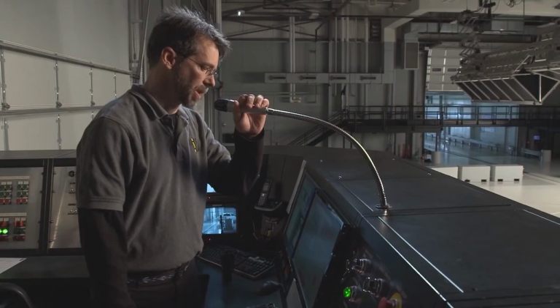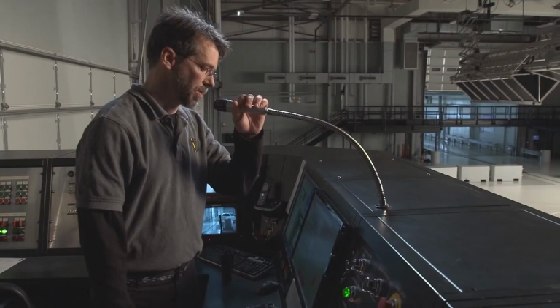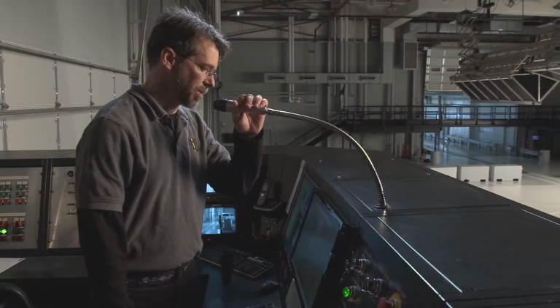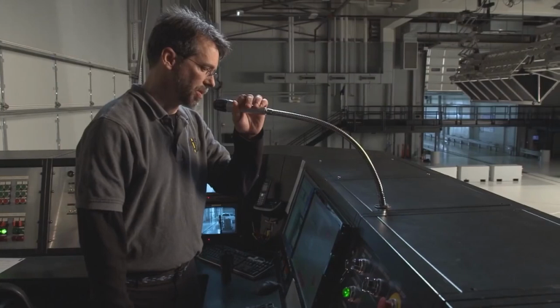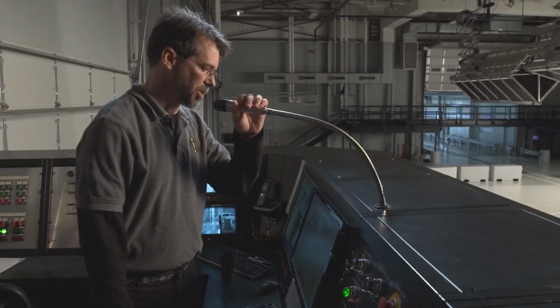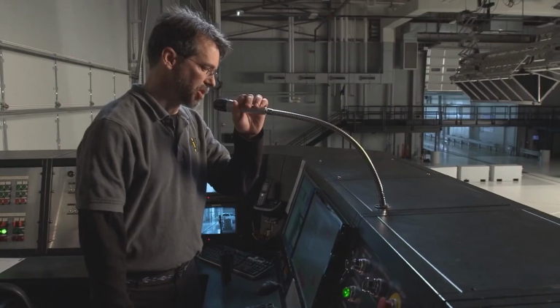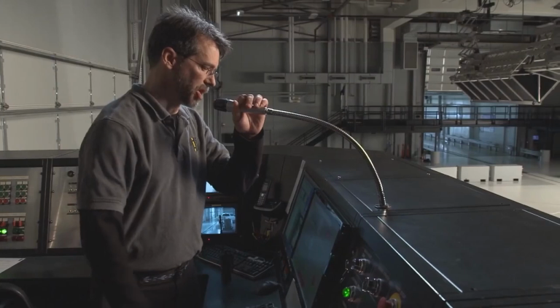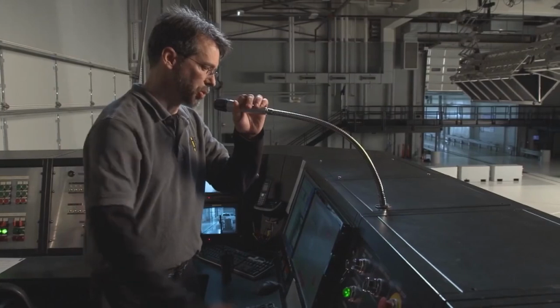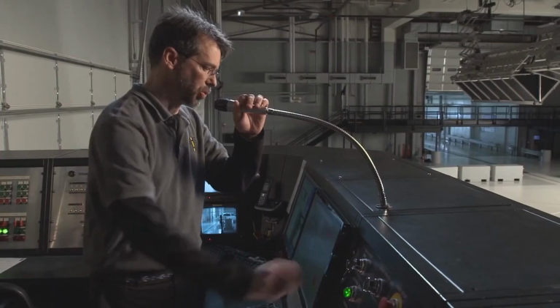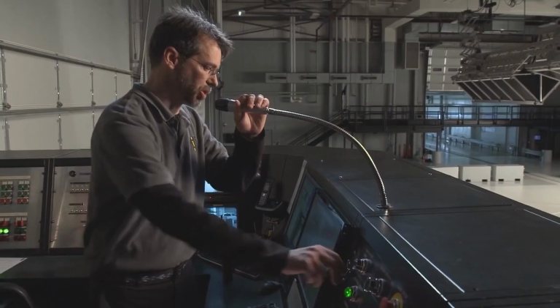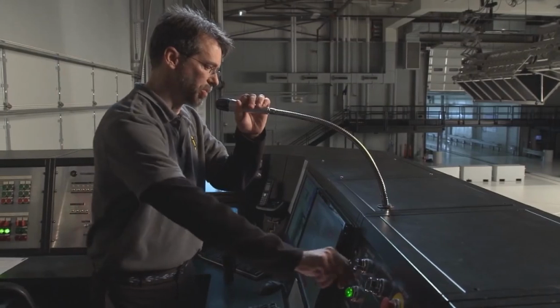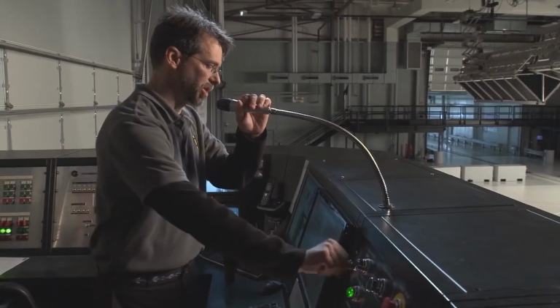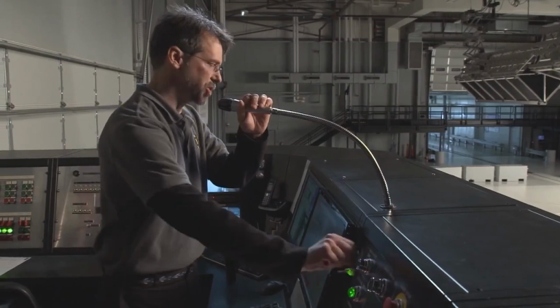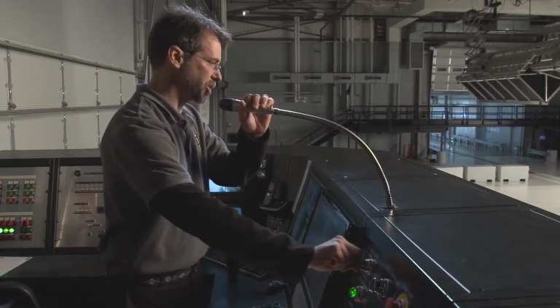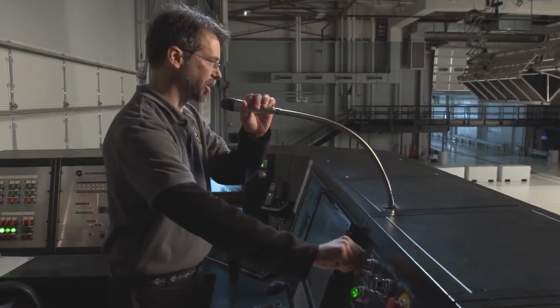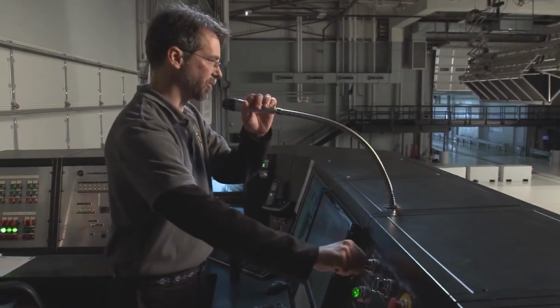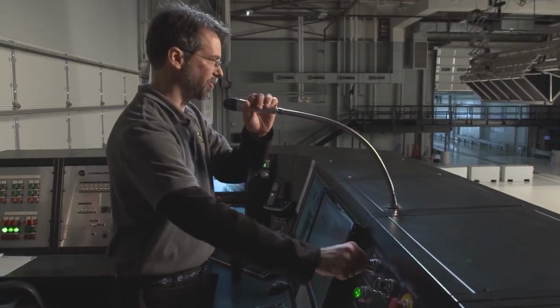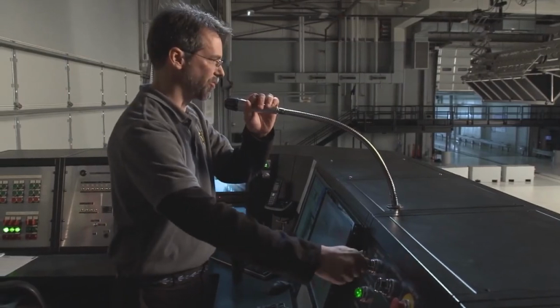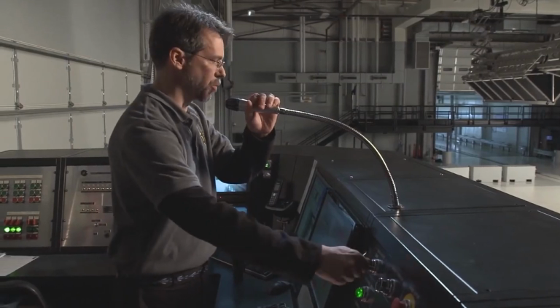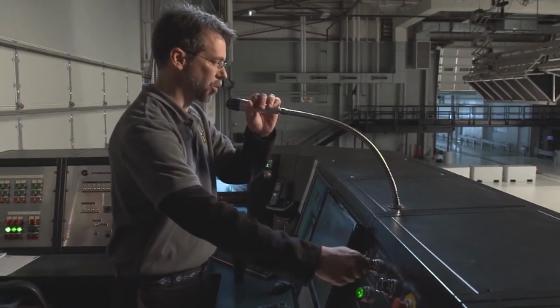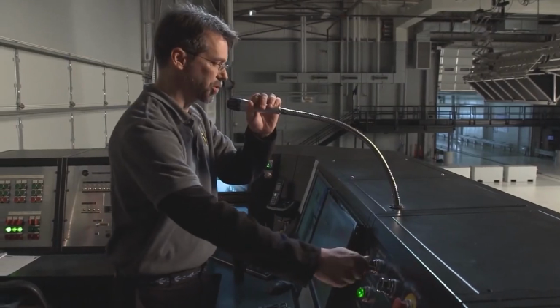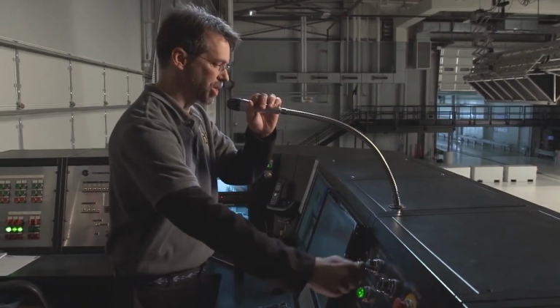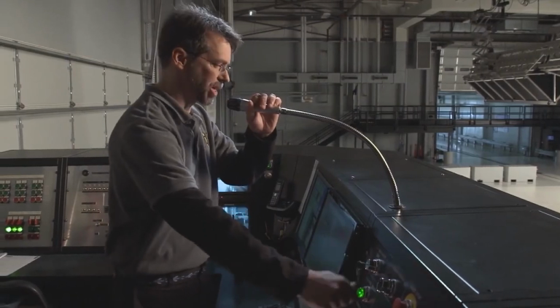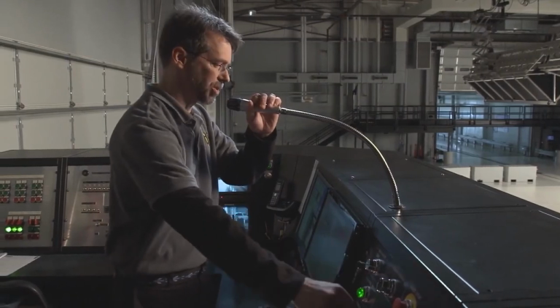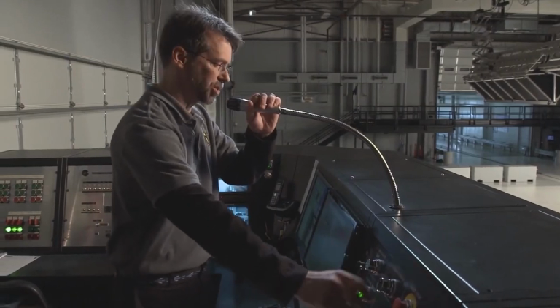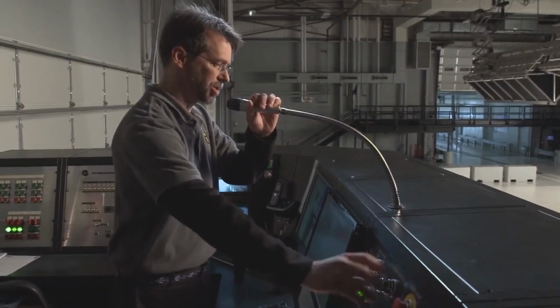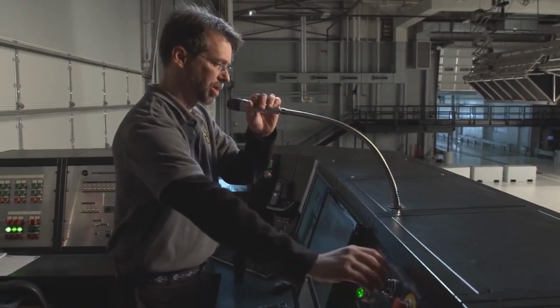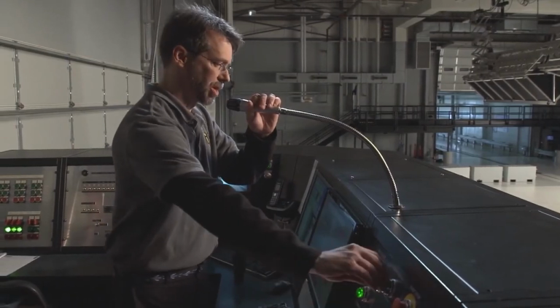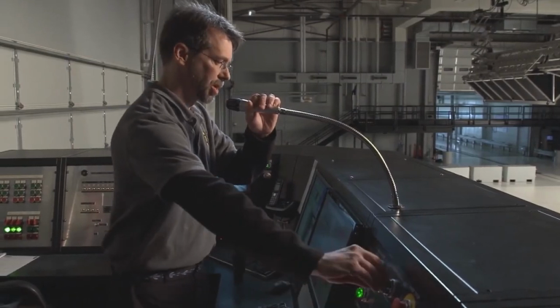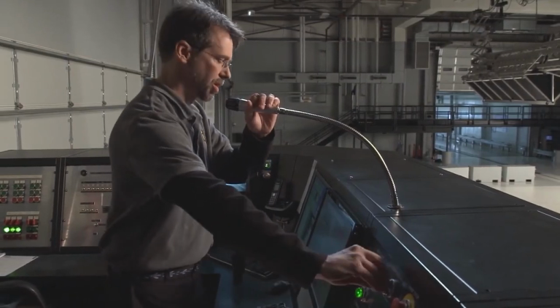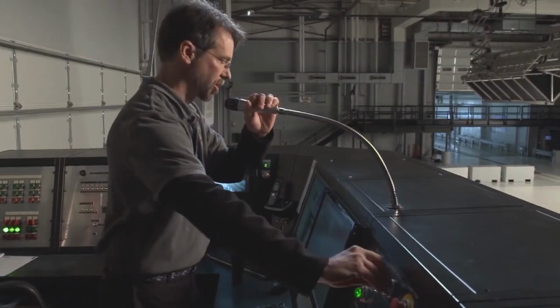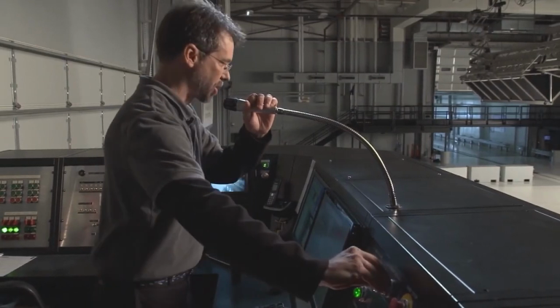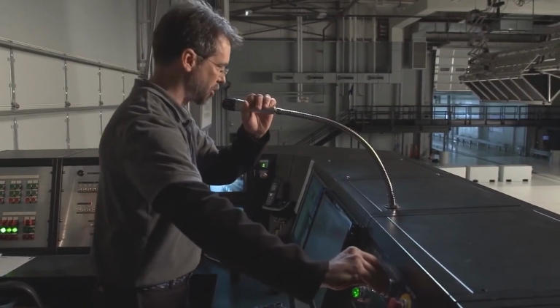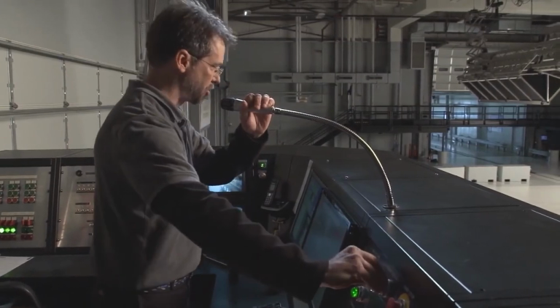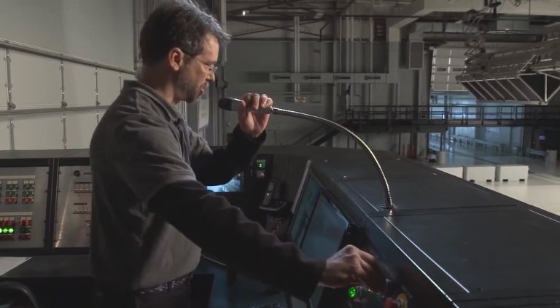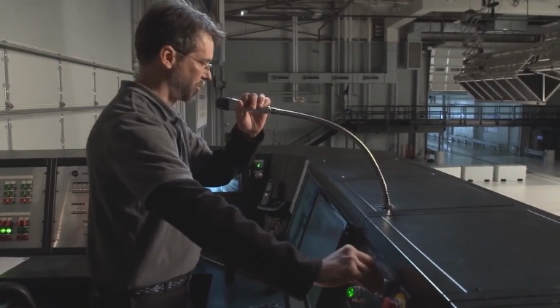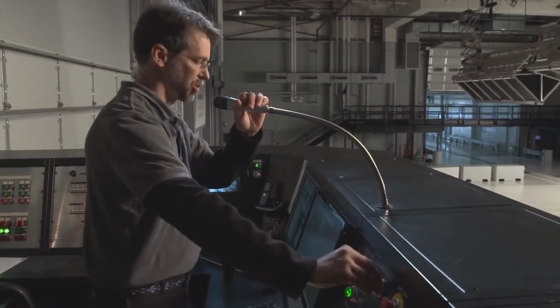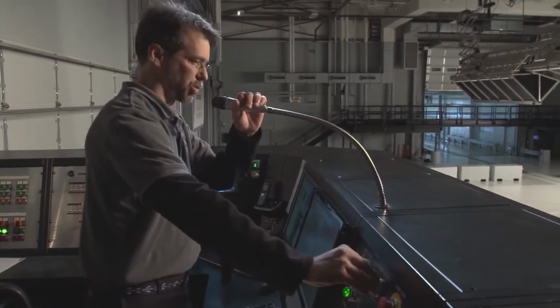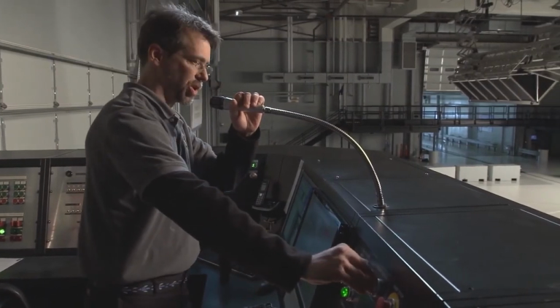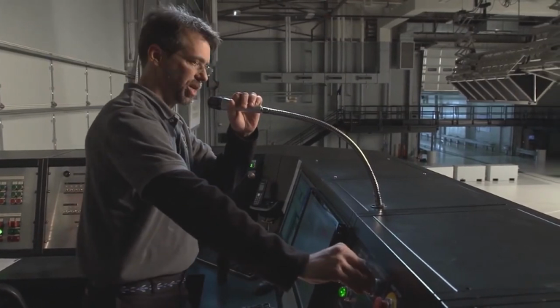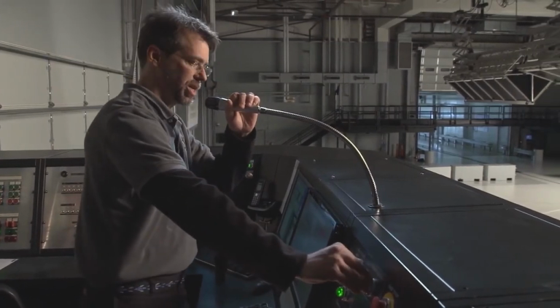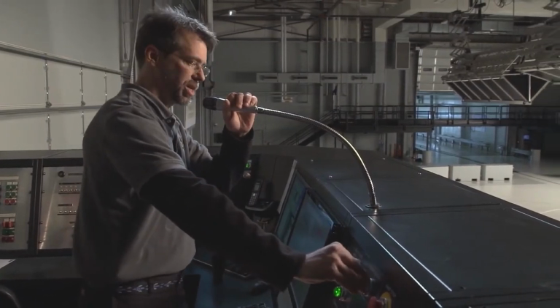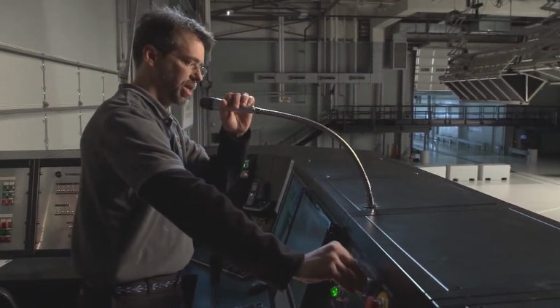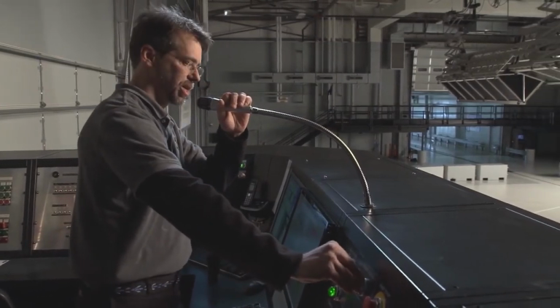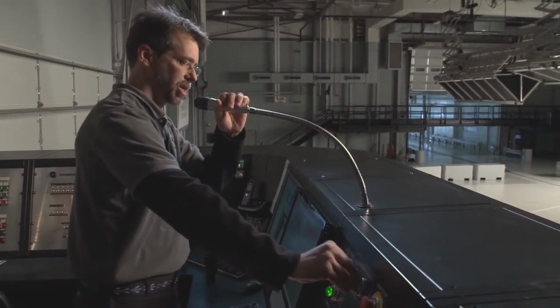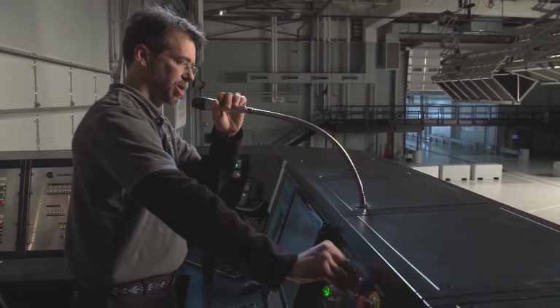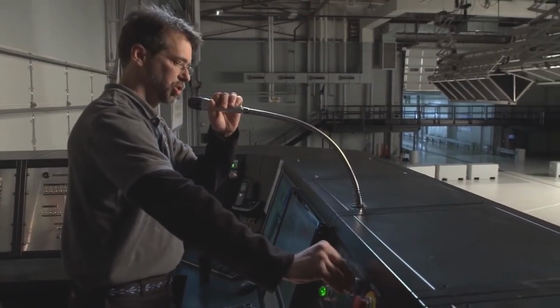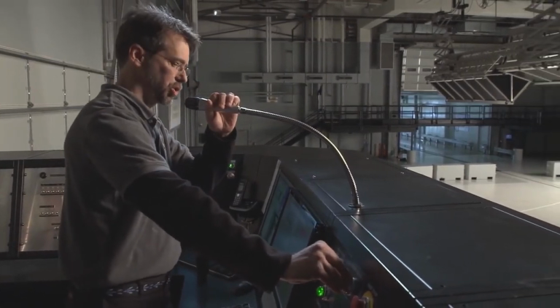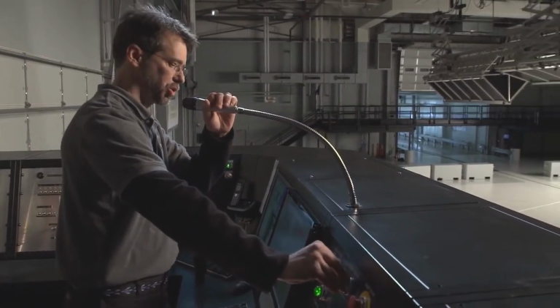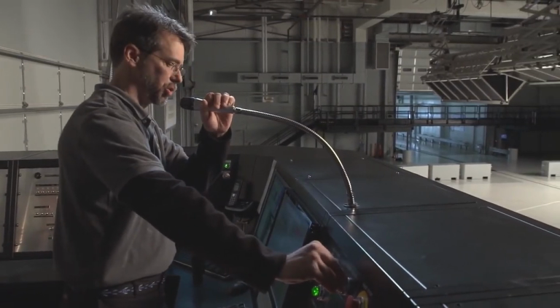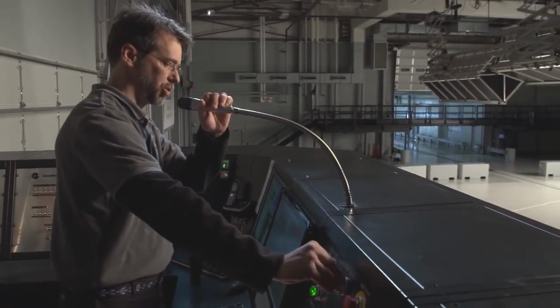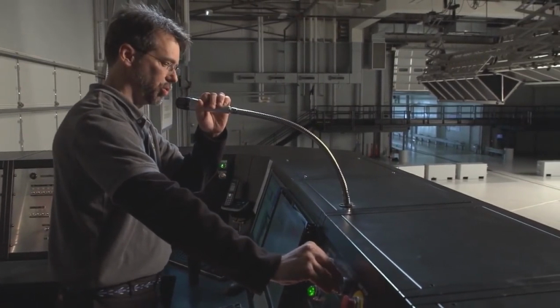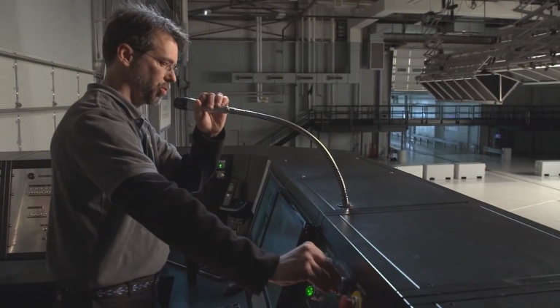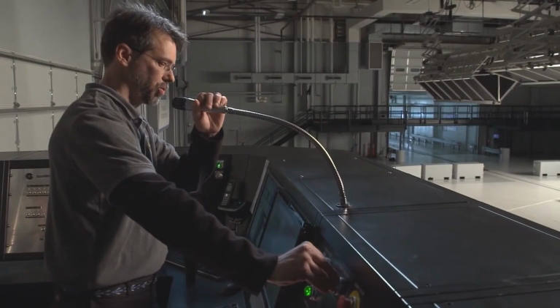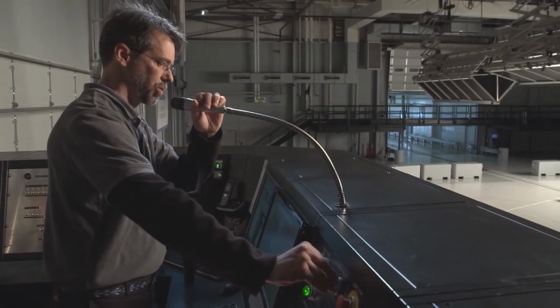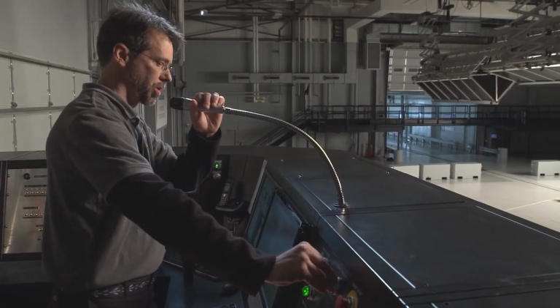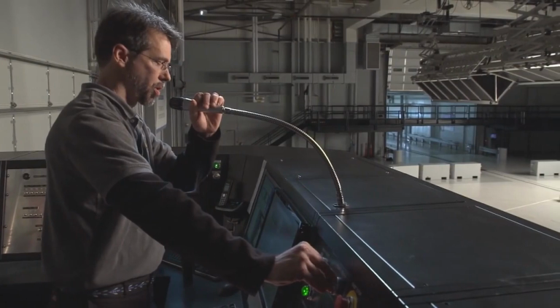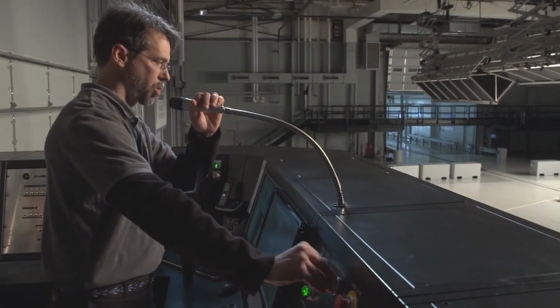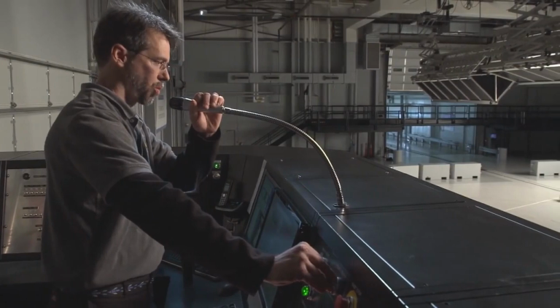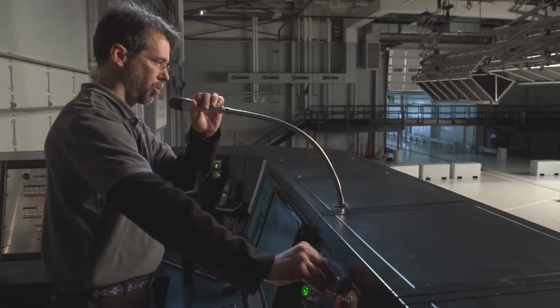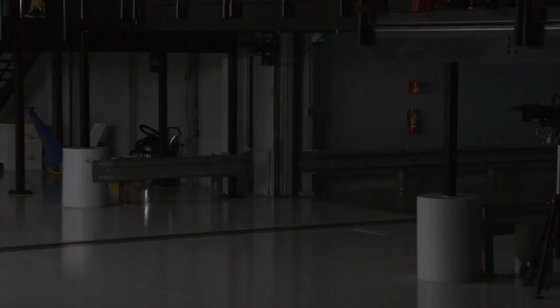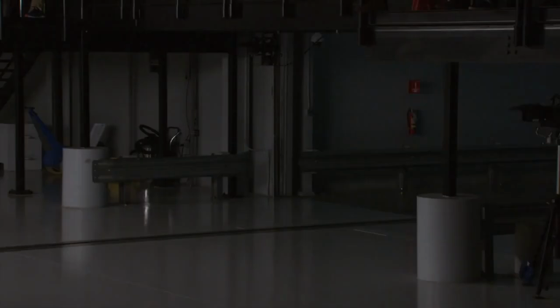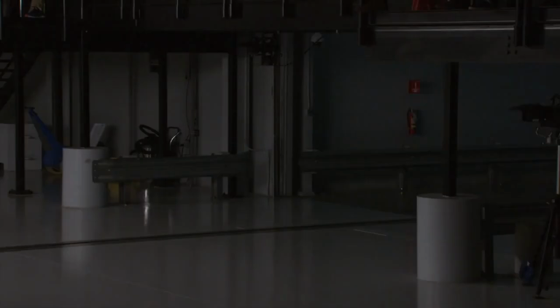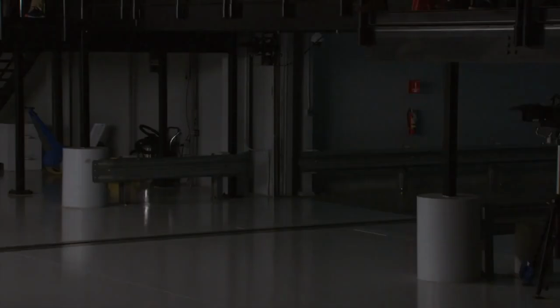The test will commence in four seconds, three, two, one.